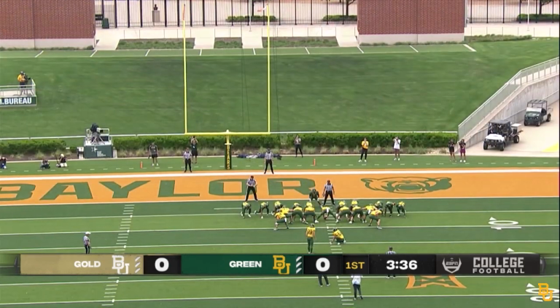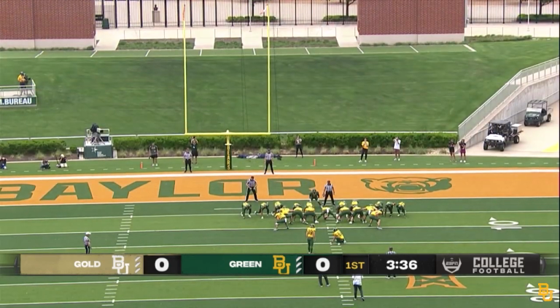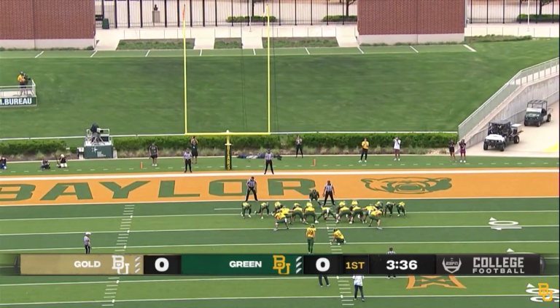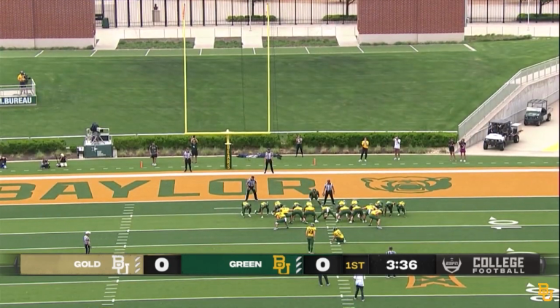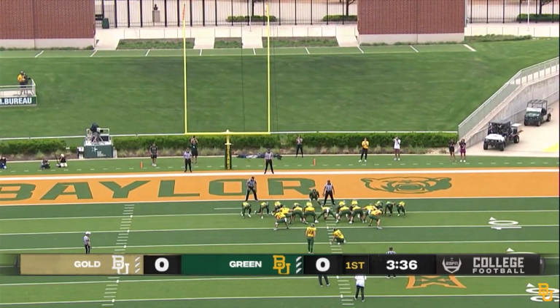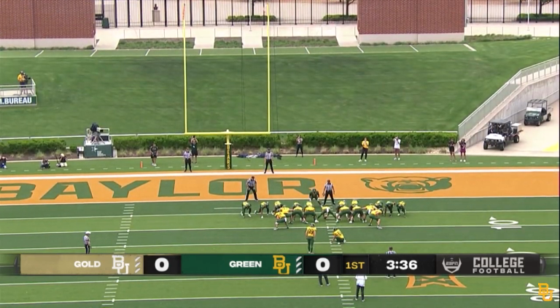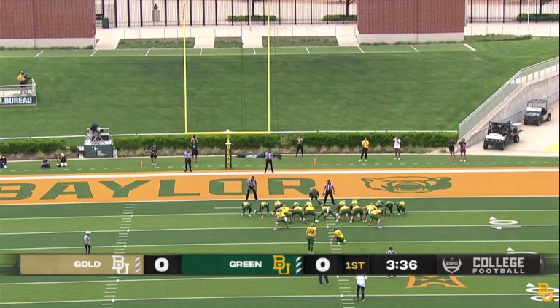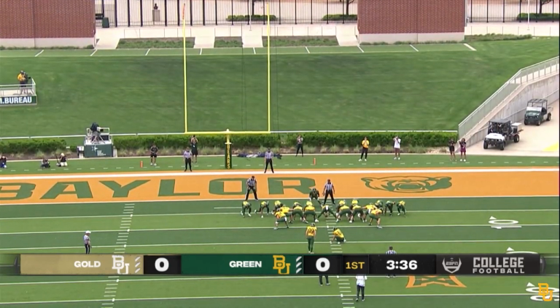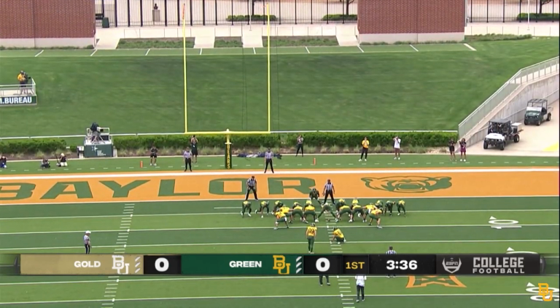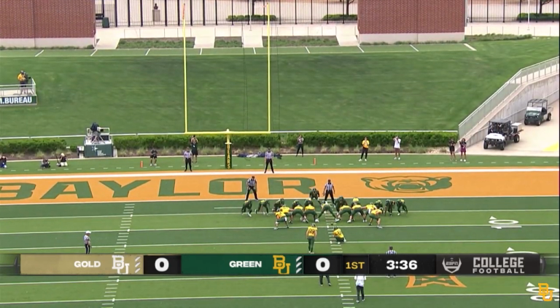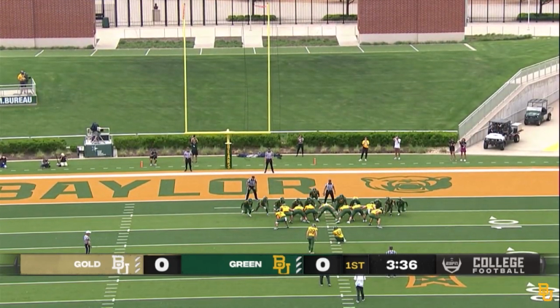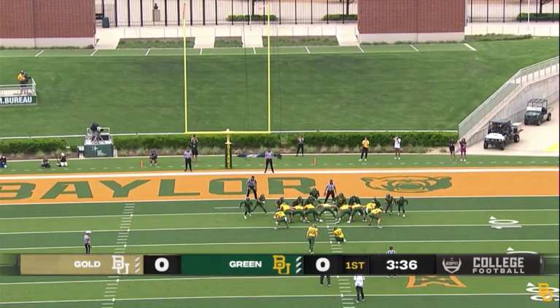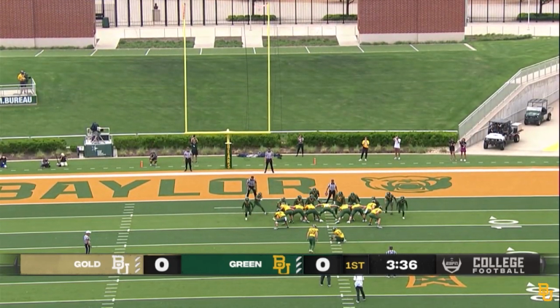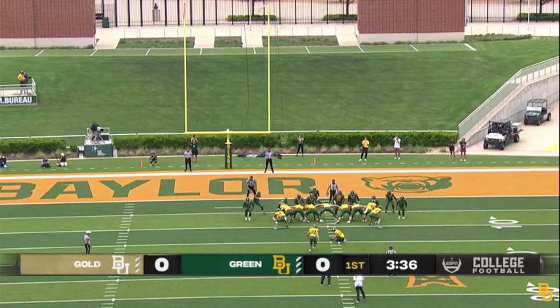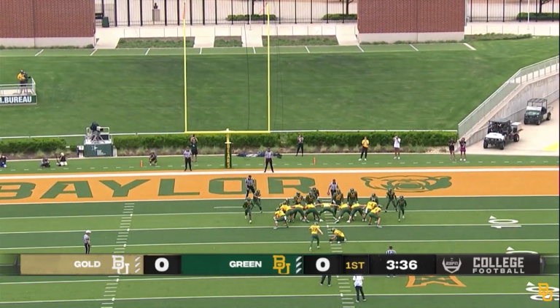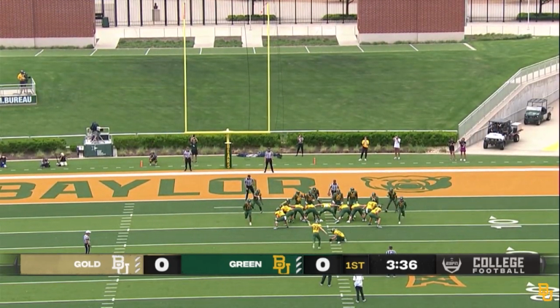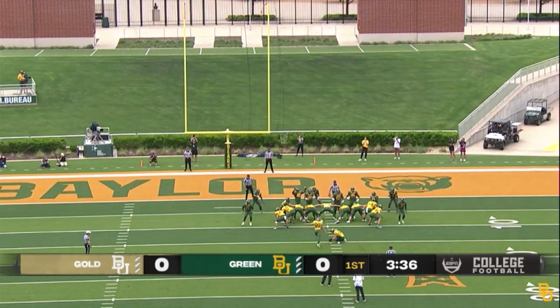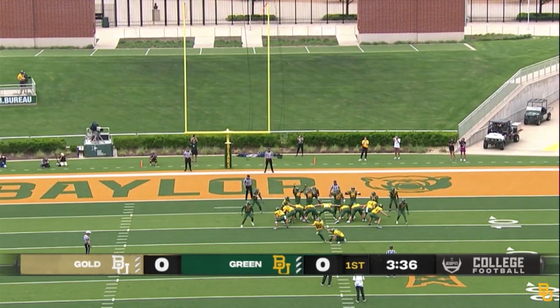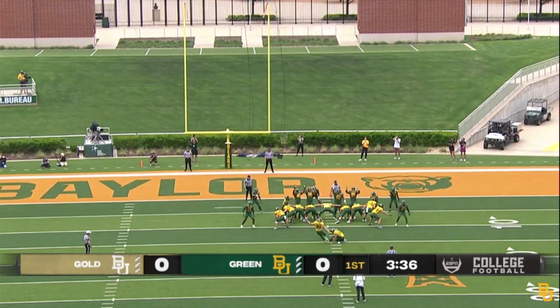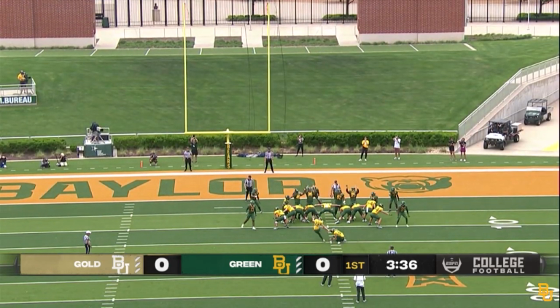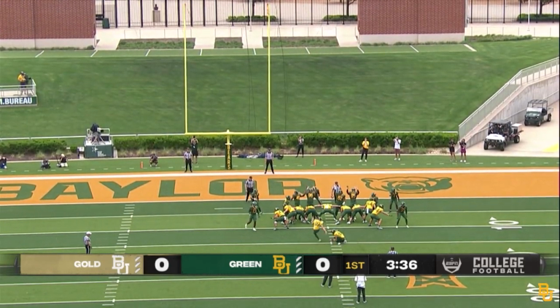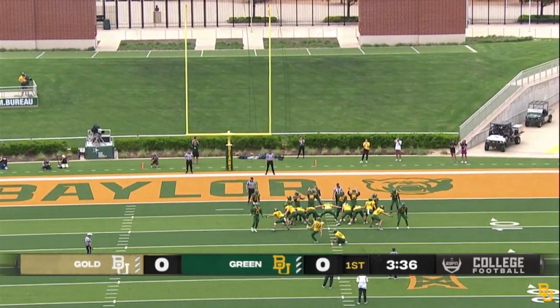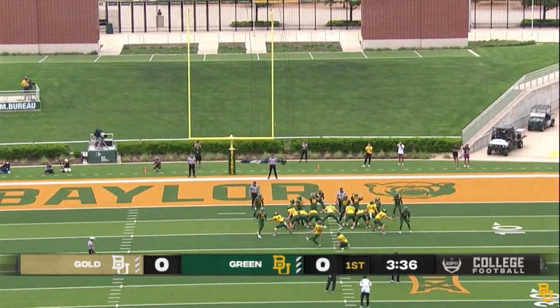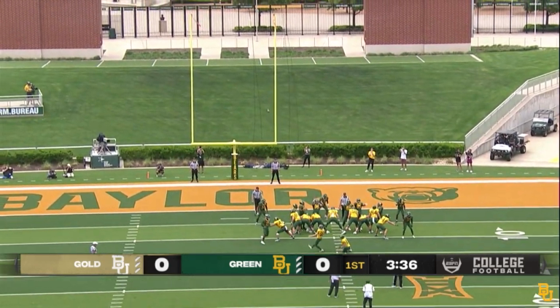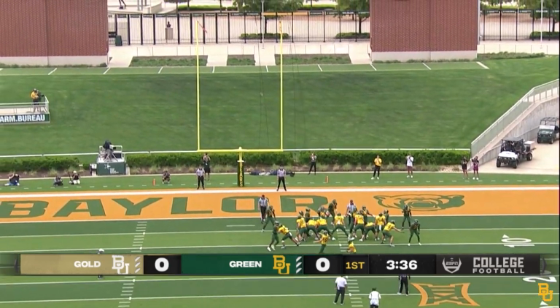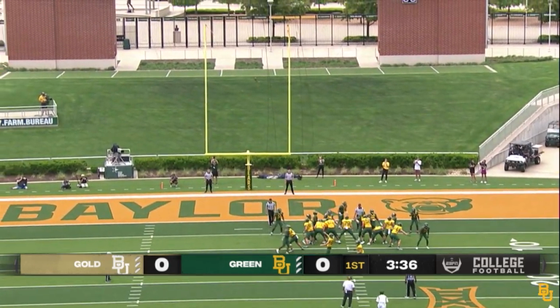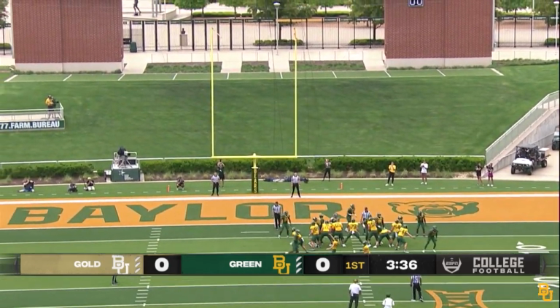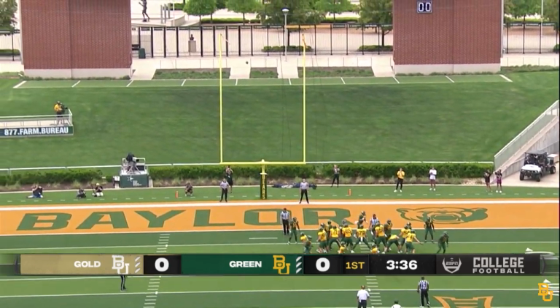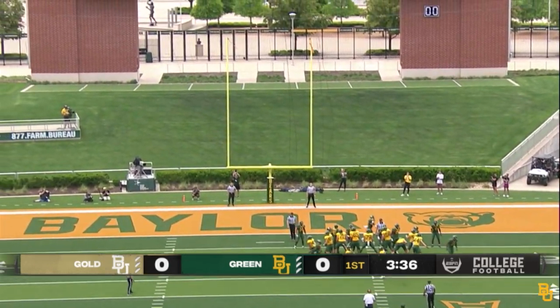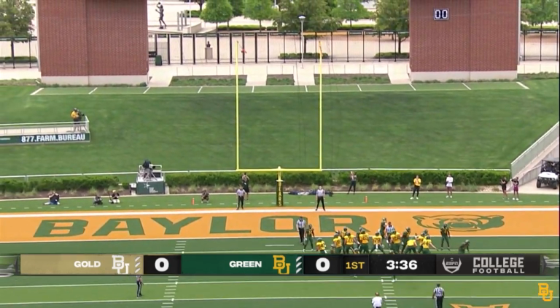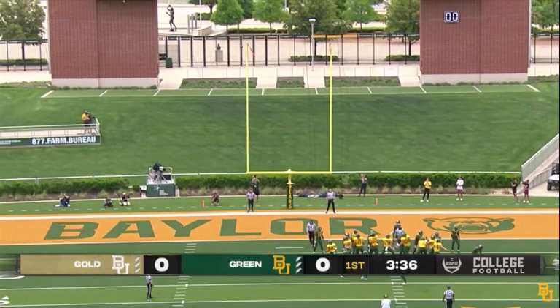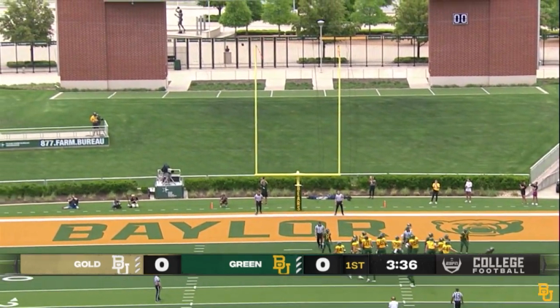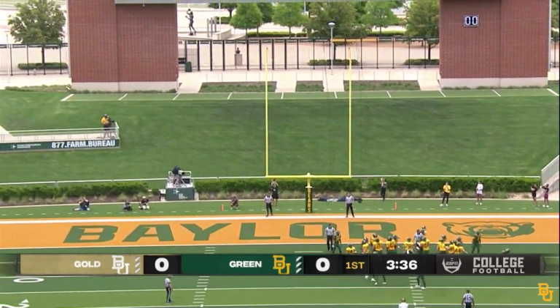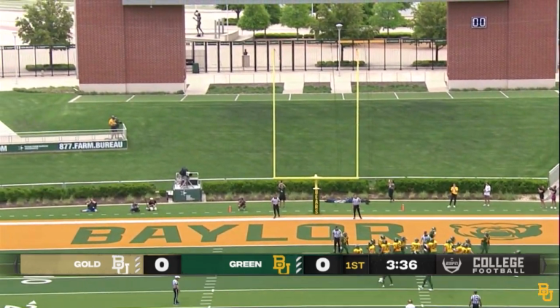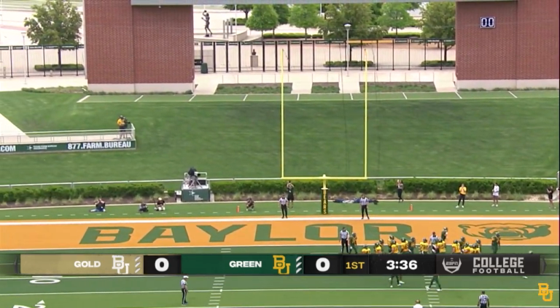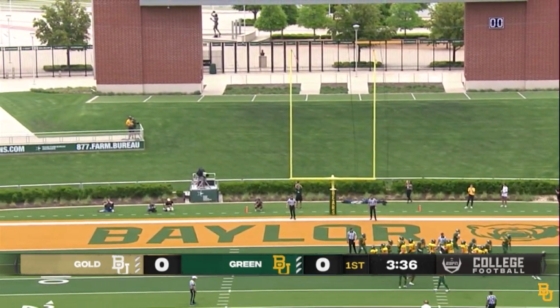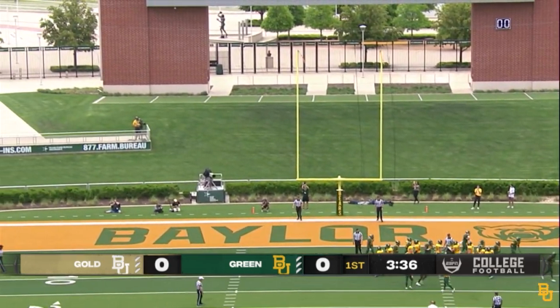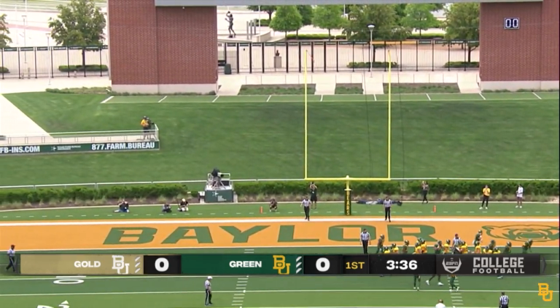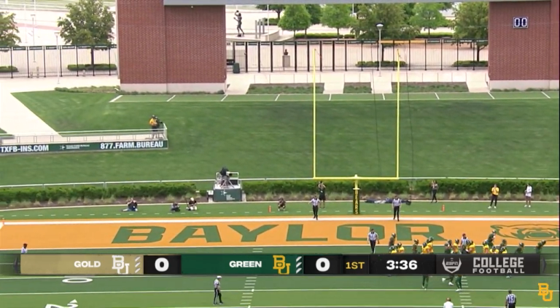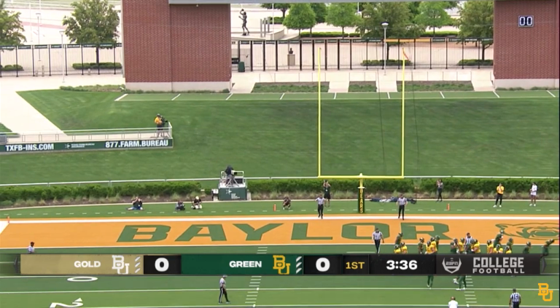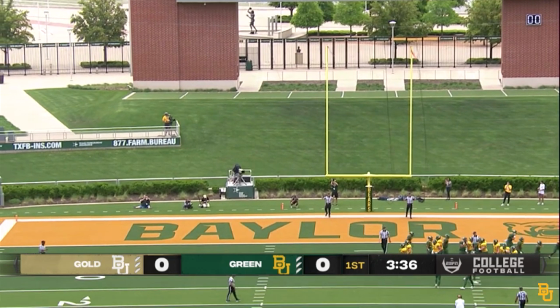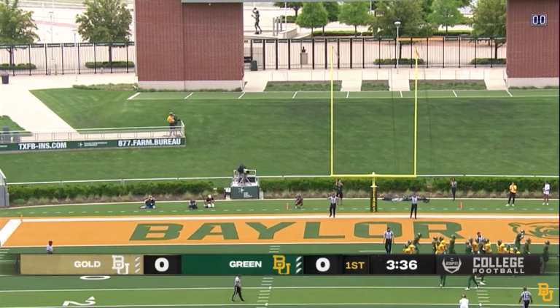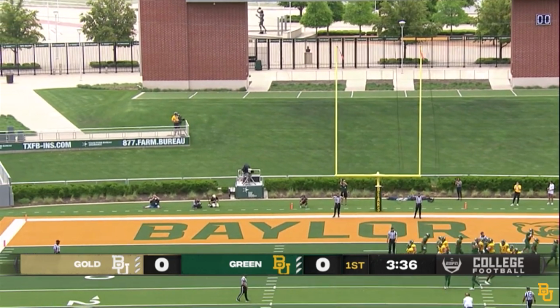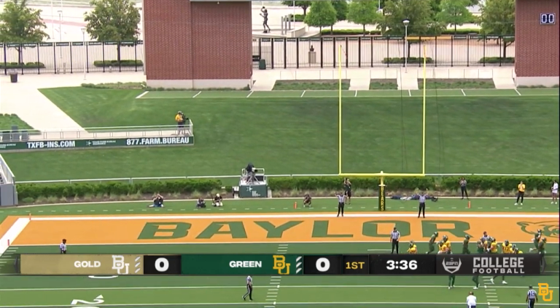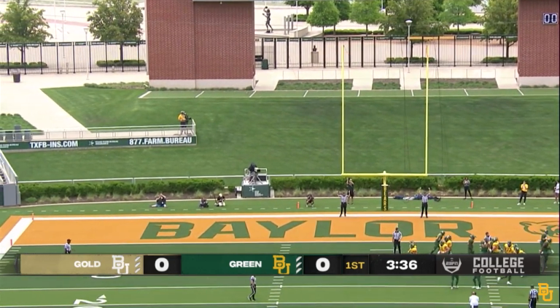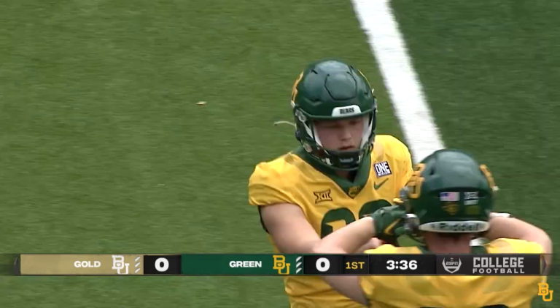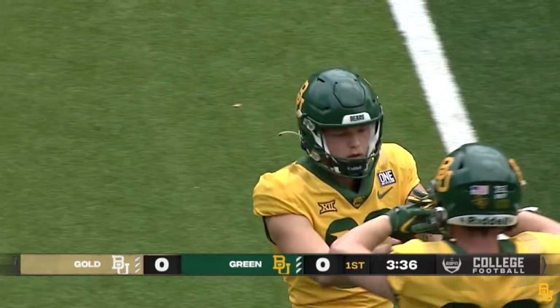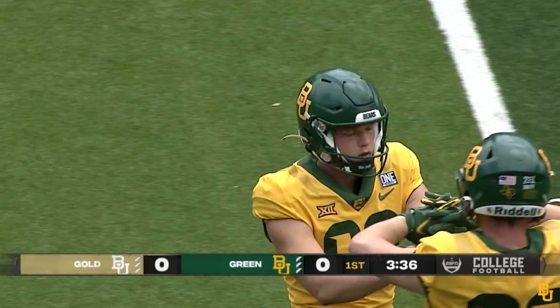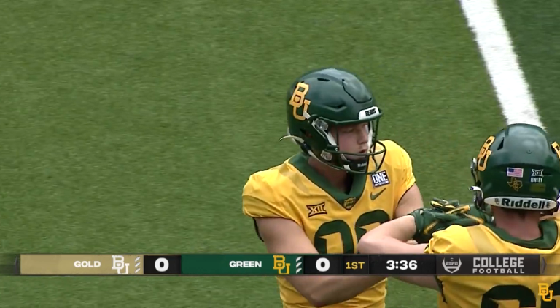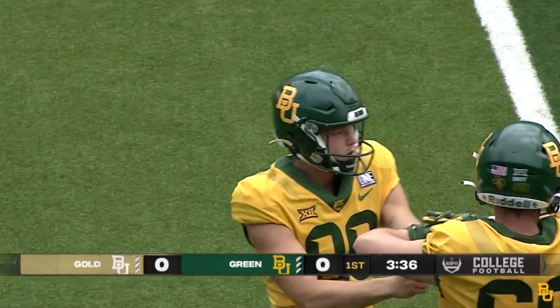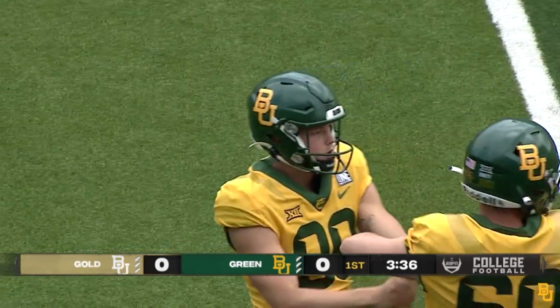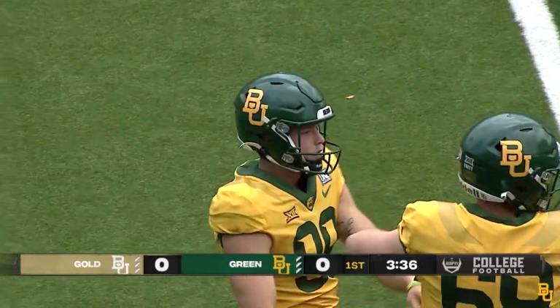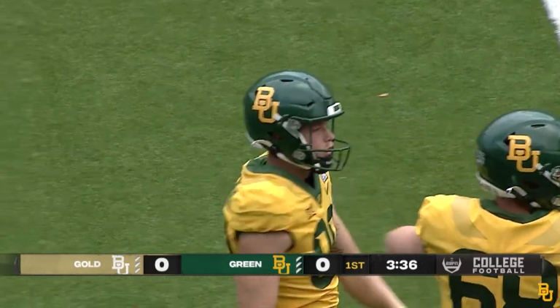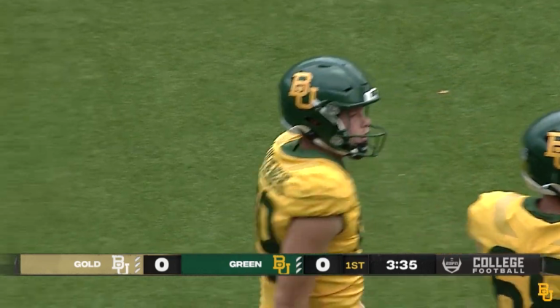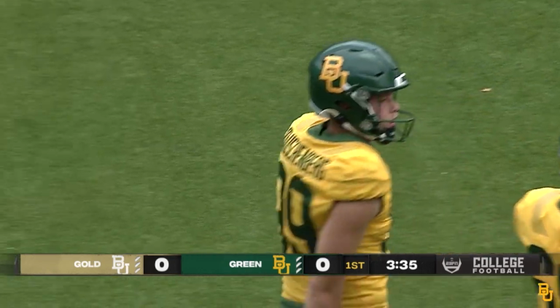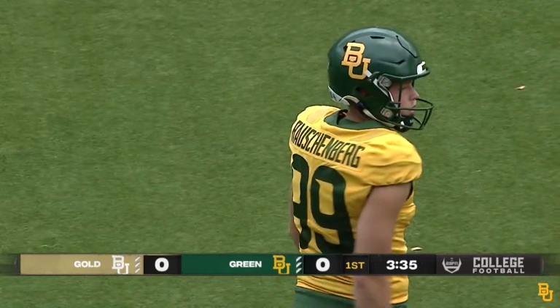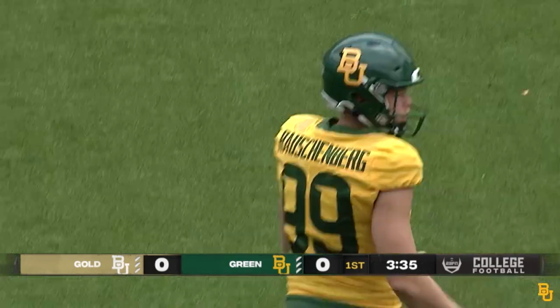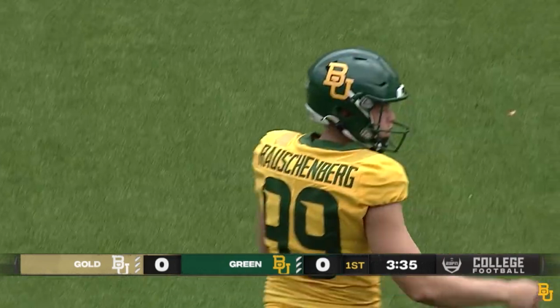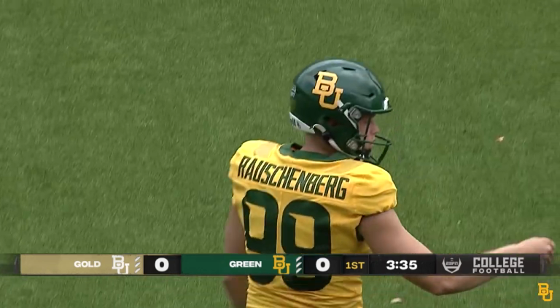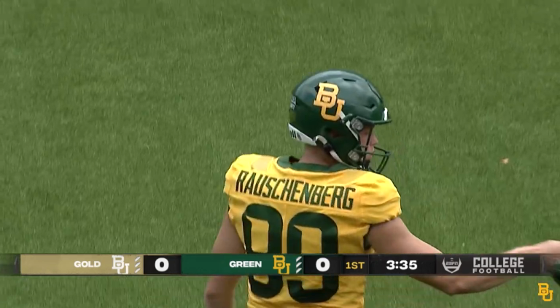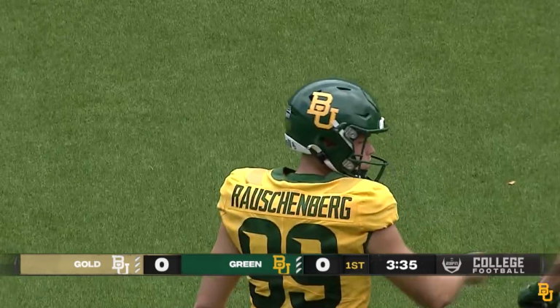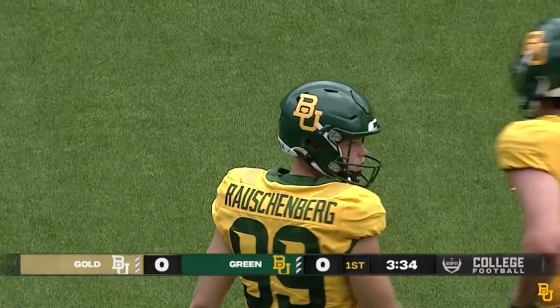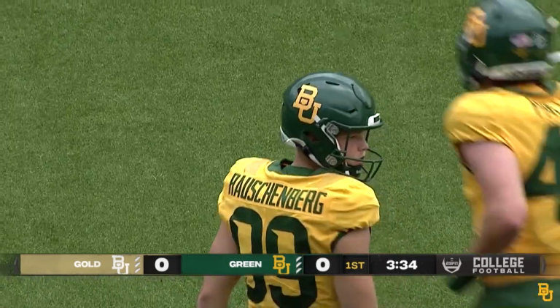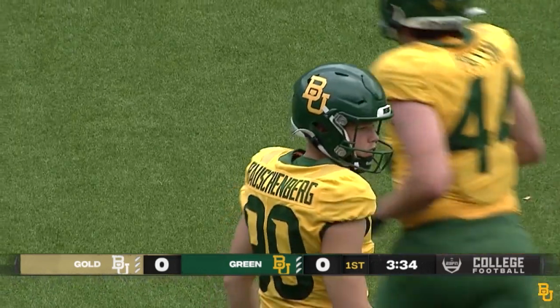Noah Rauschenberg steps in for what J.J. said is a 25-yard field goal from the right hash, and he nails it.